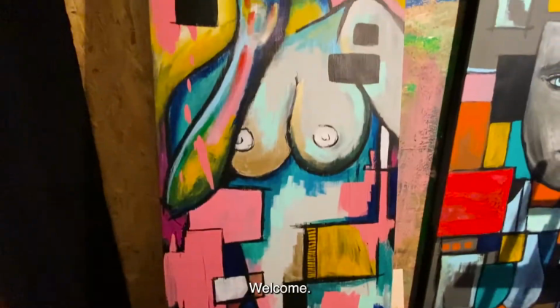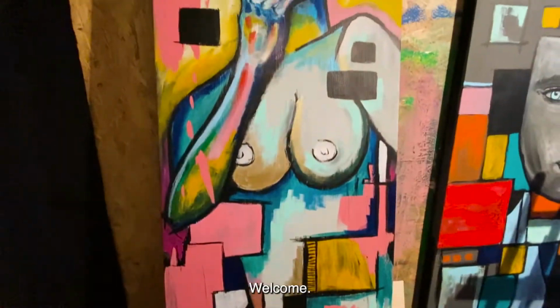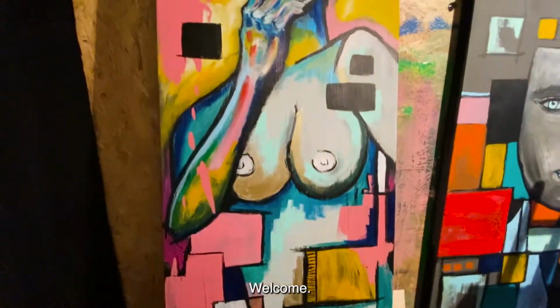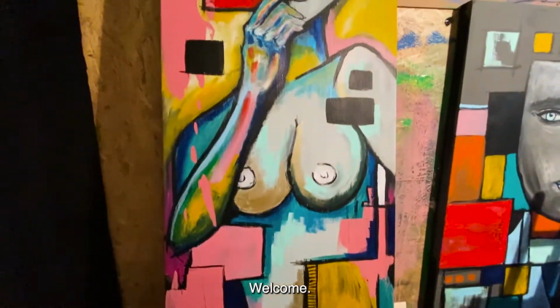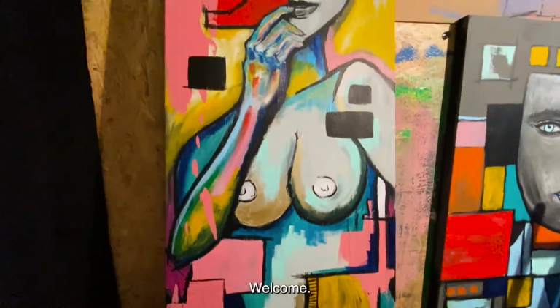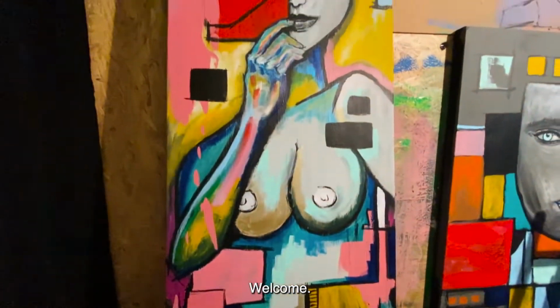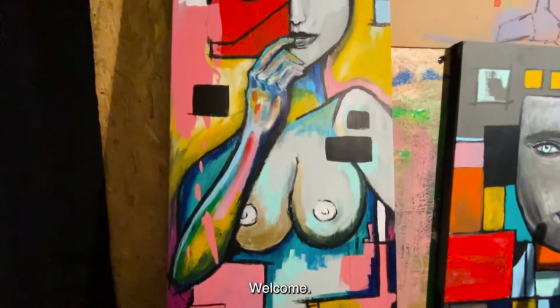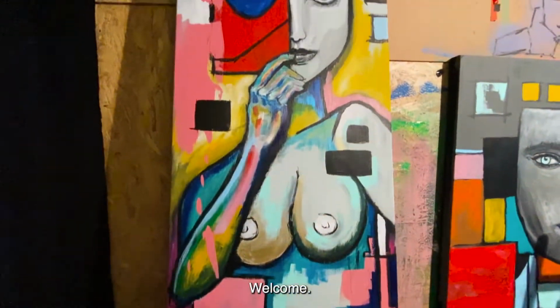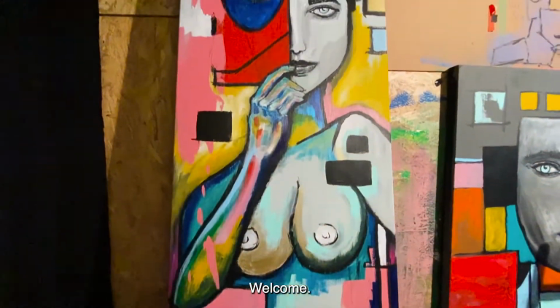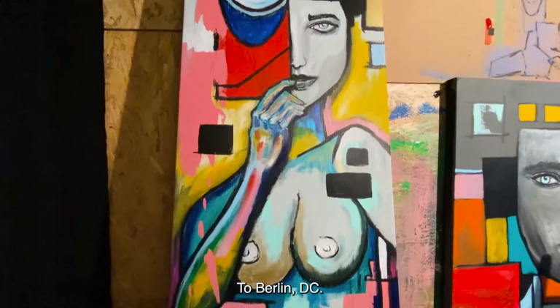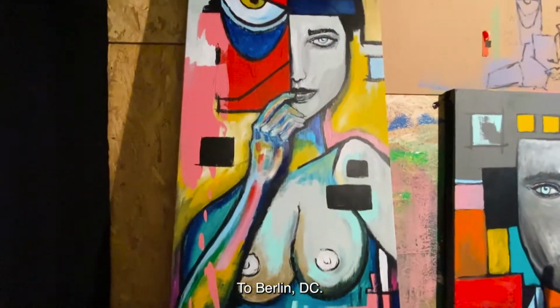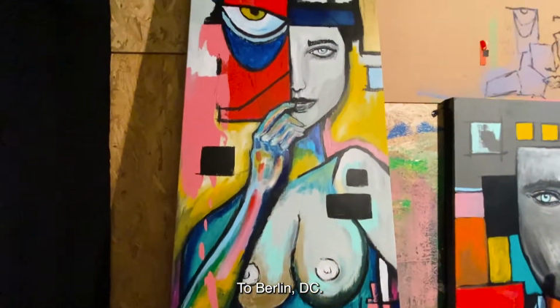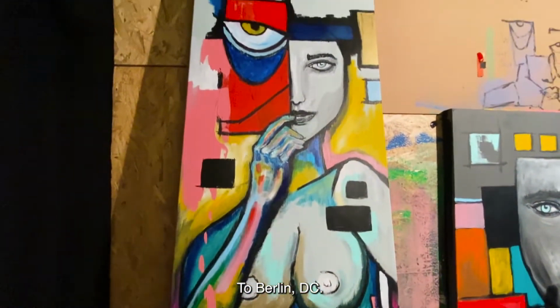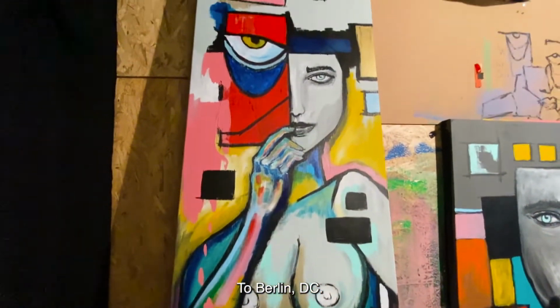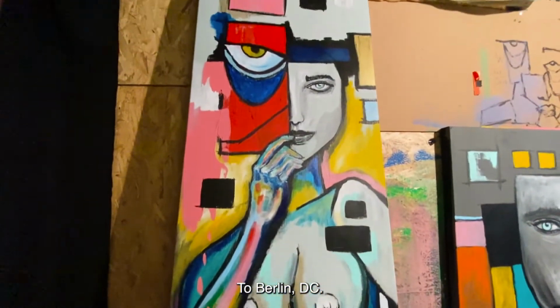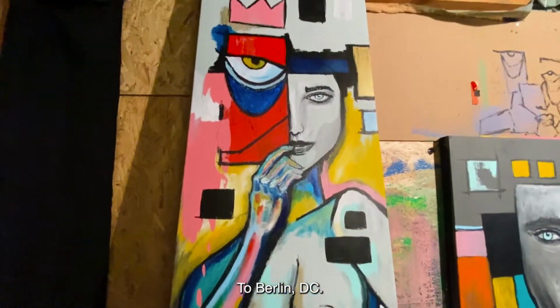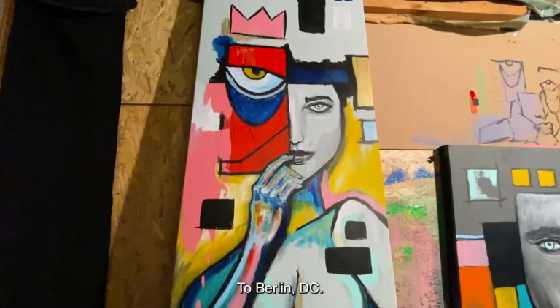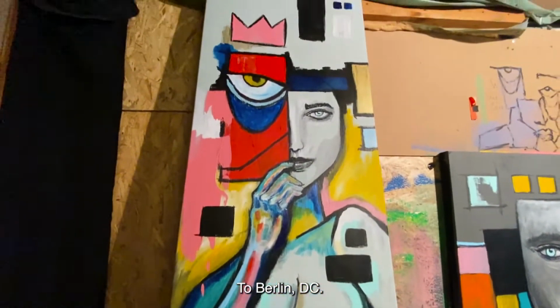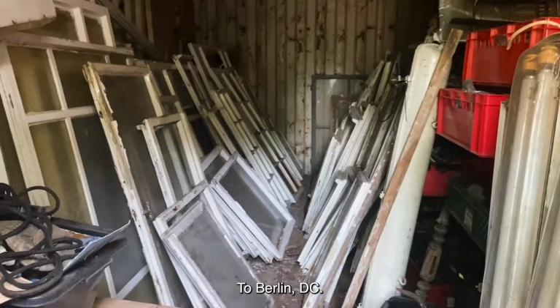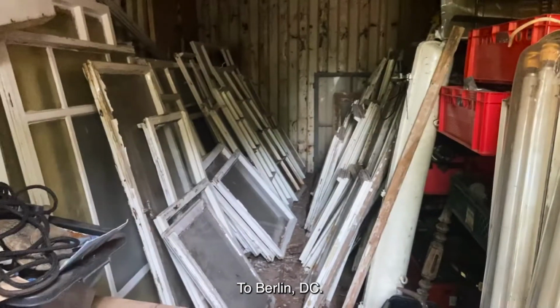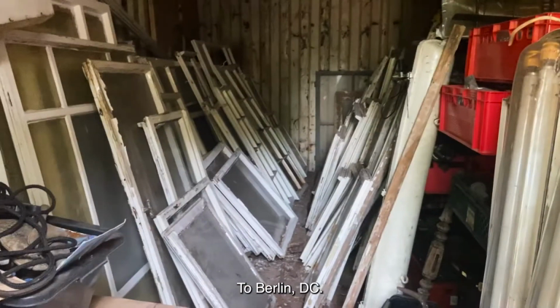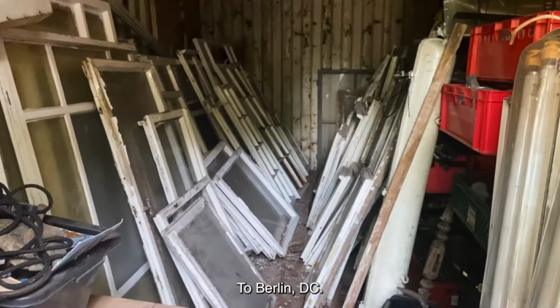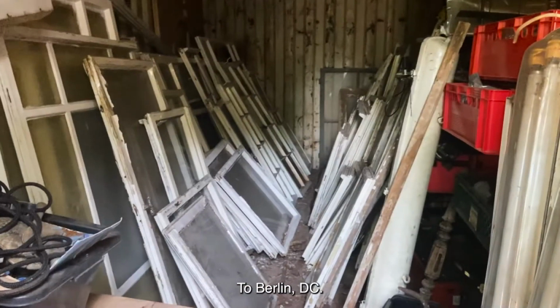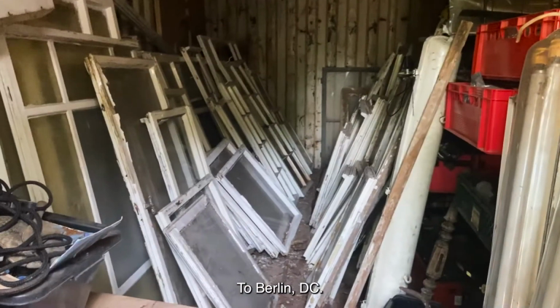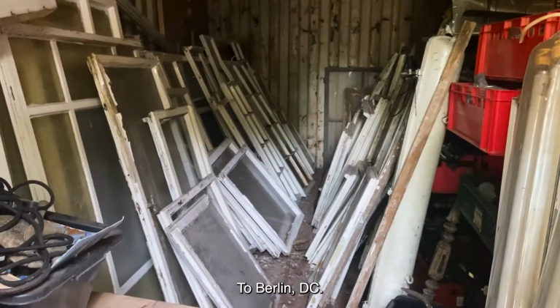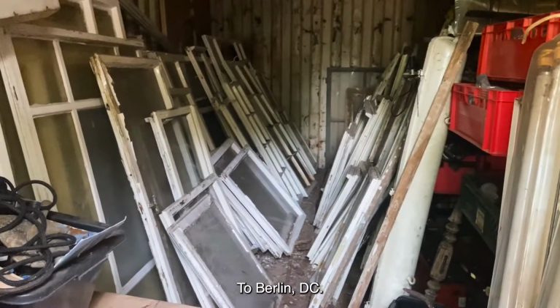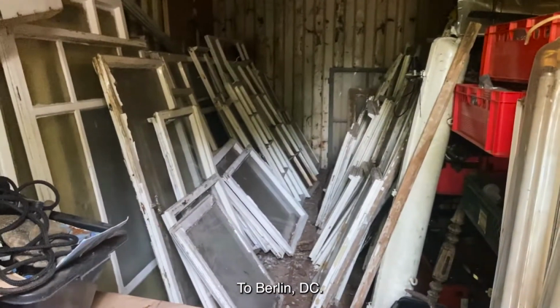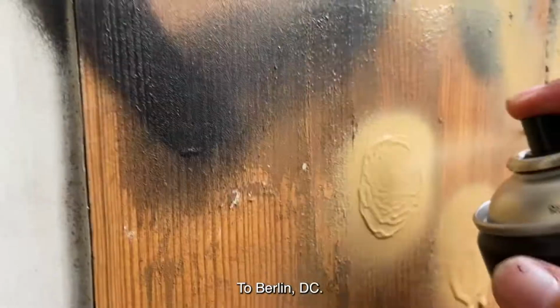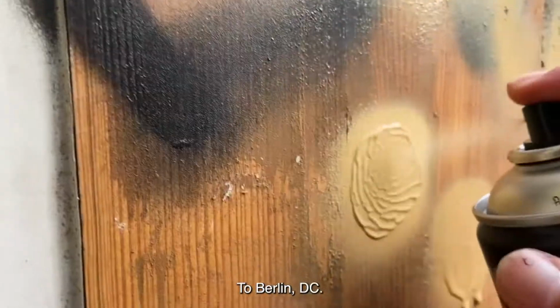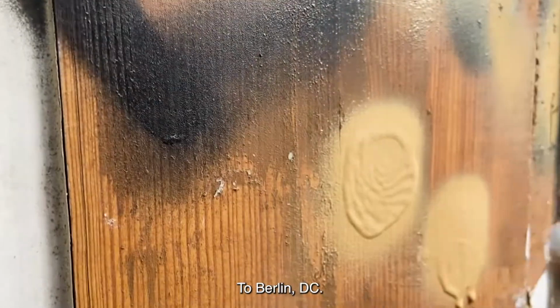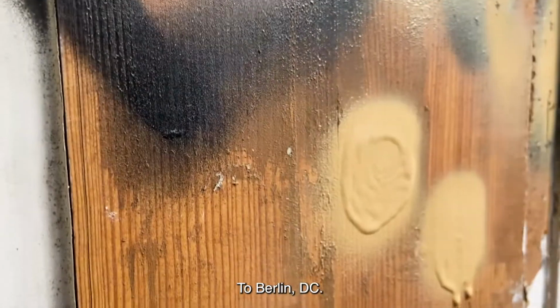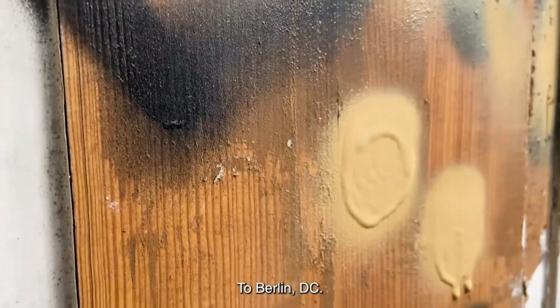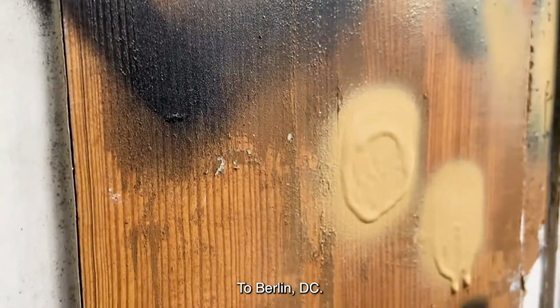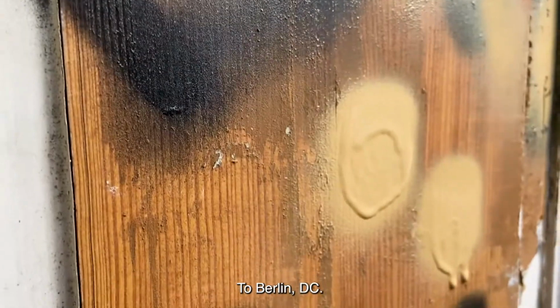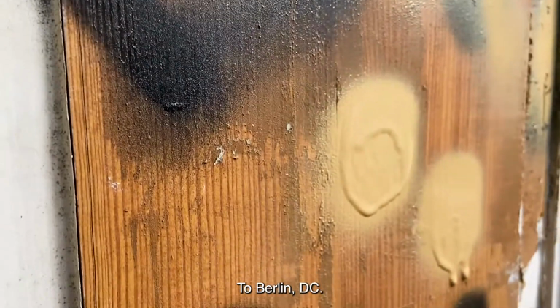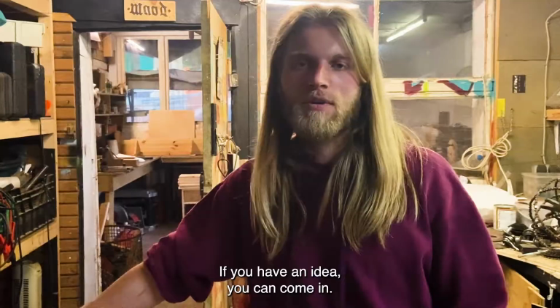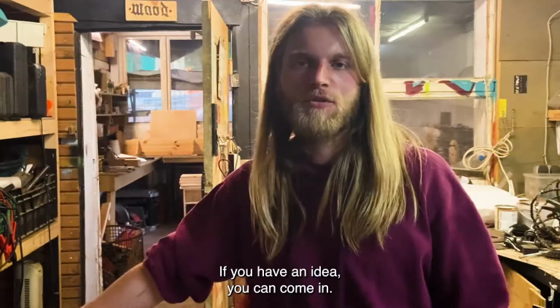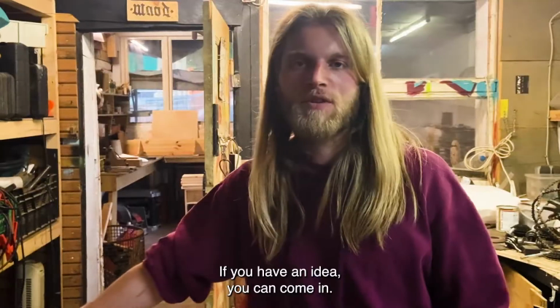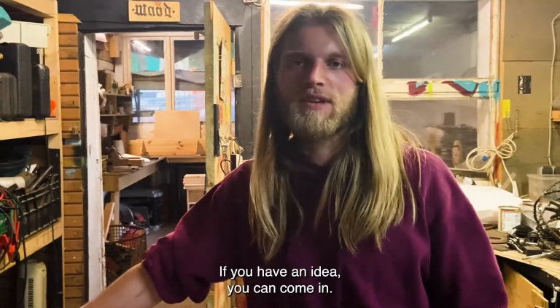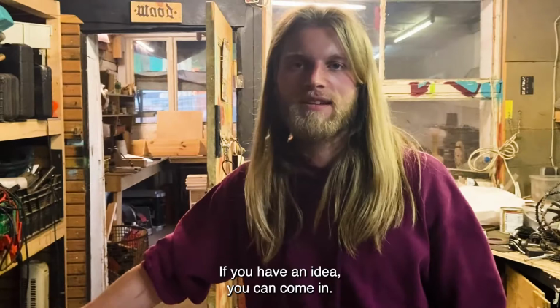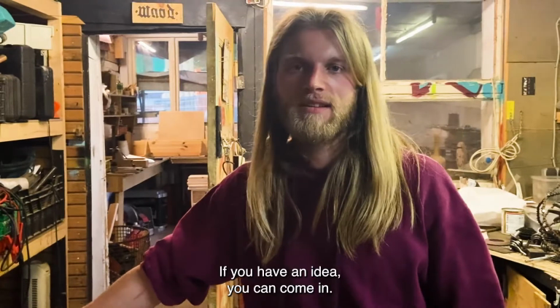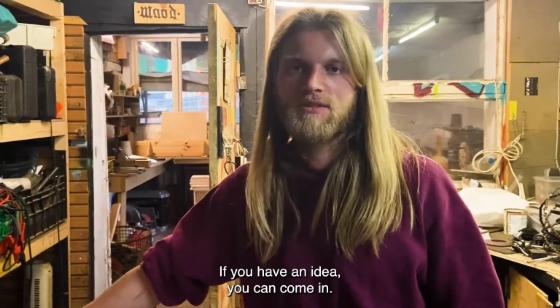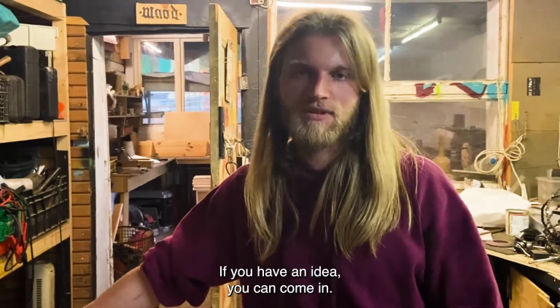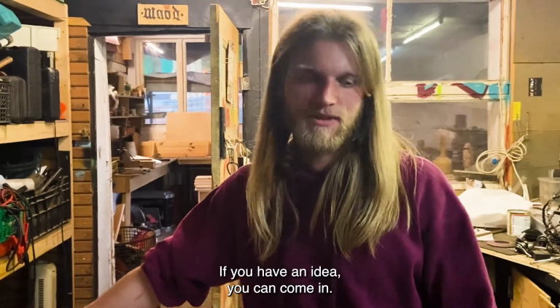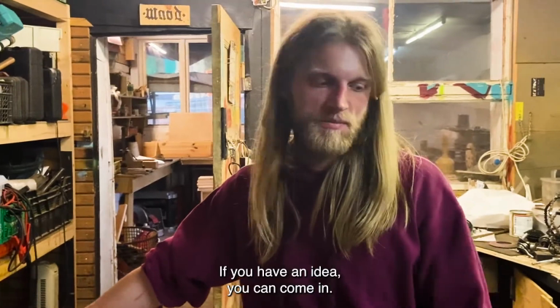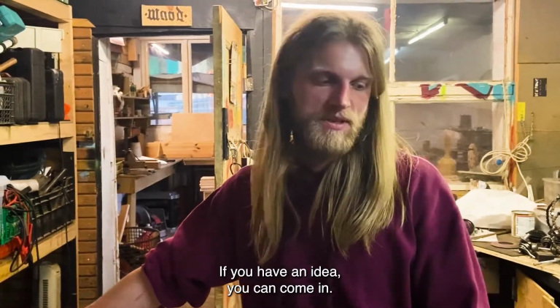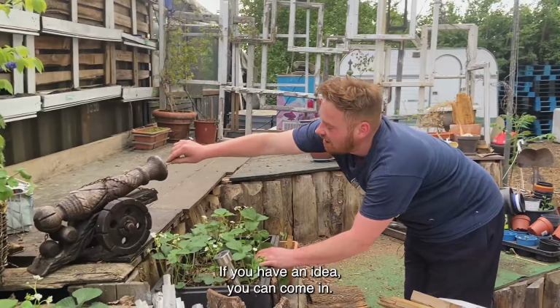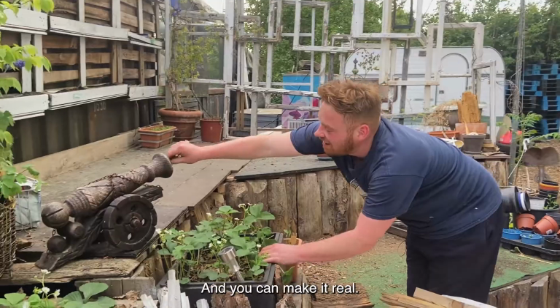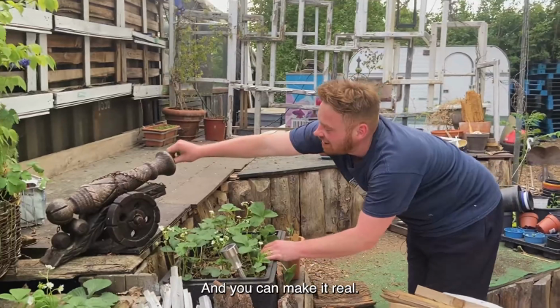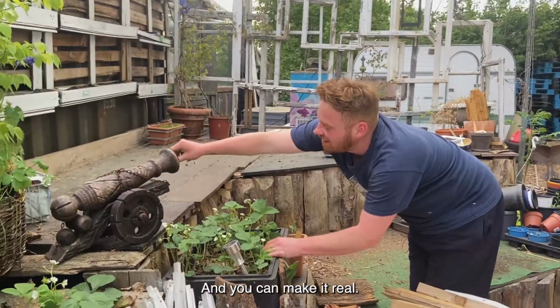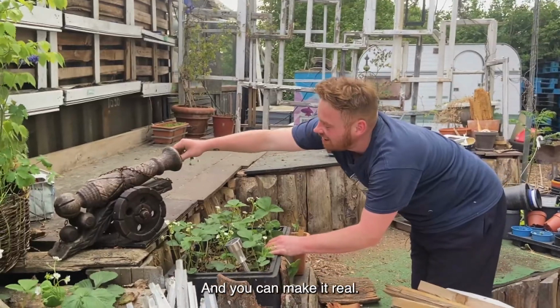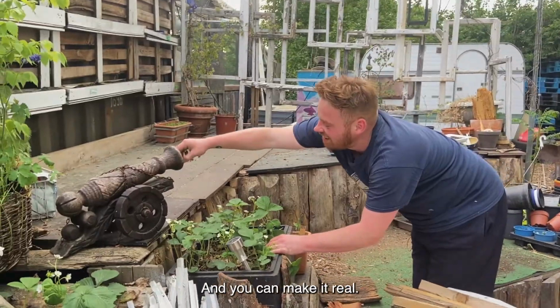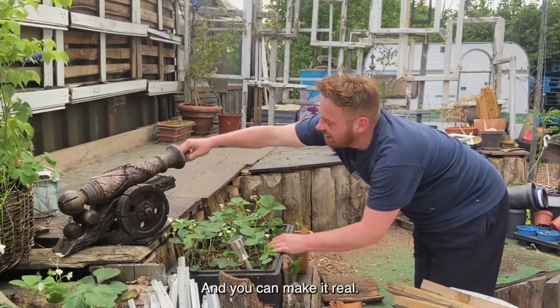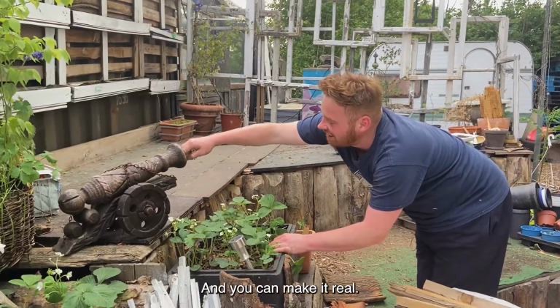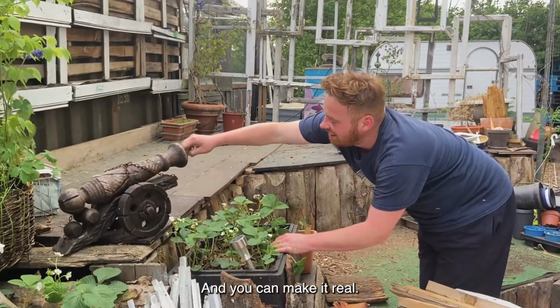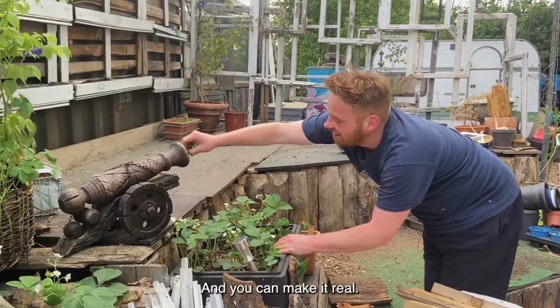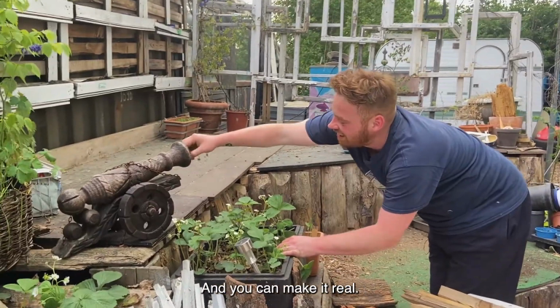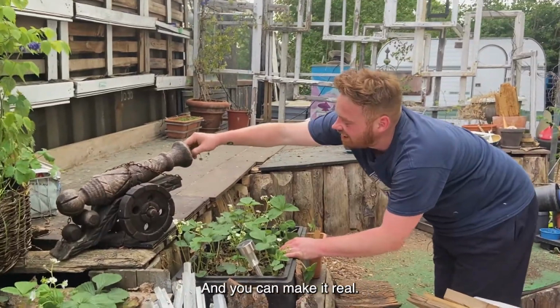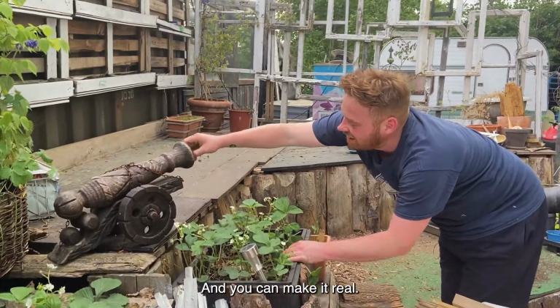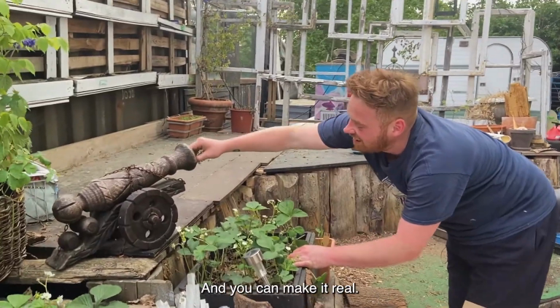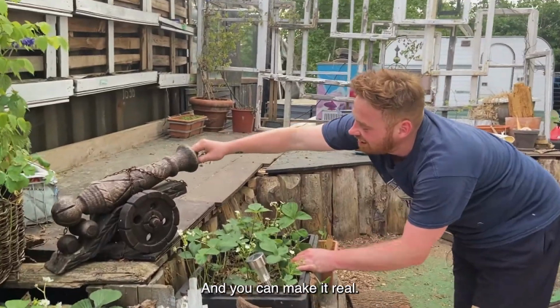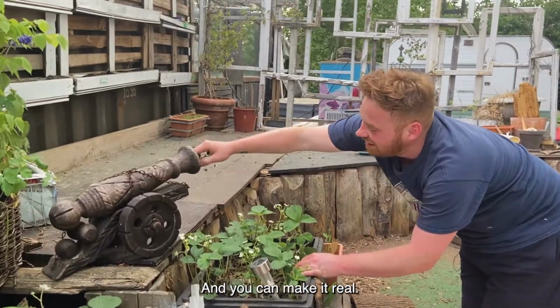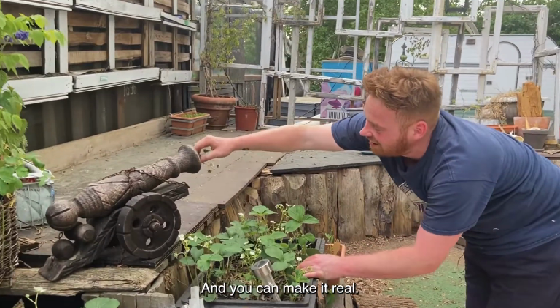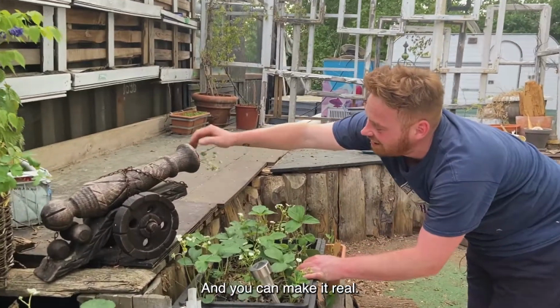Welcome to Berlin DC. If you have an idea, you can come here and make it real.